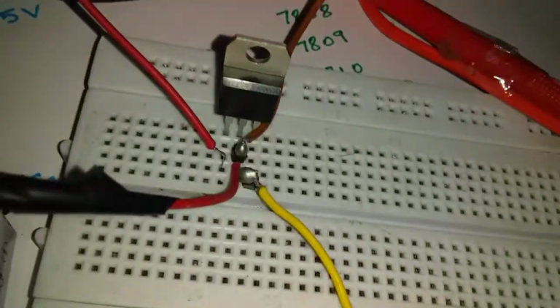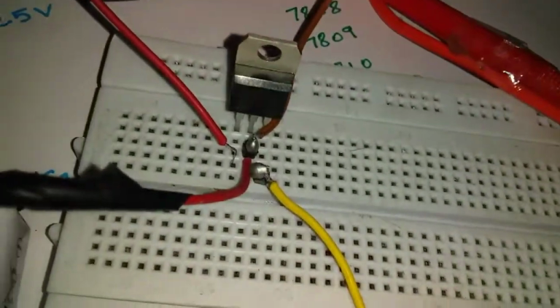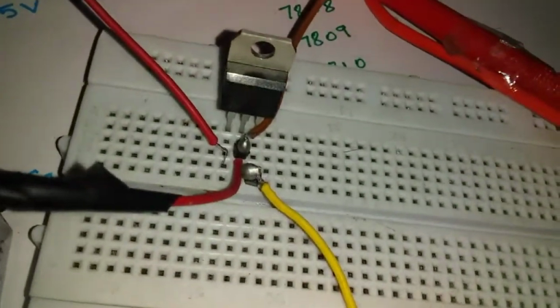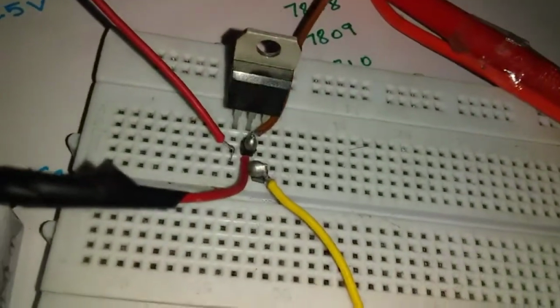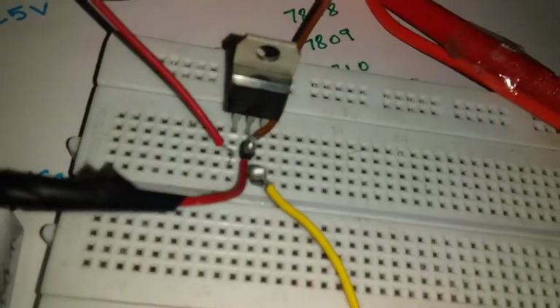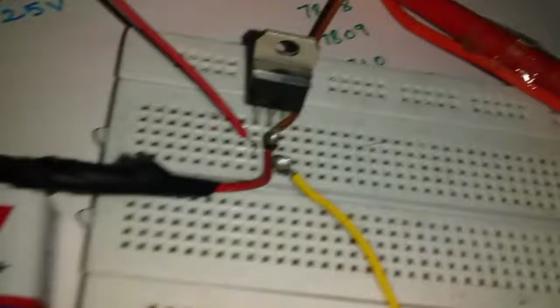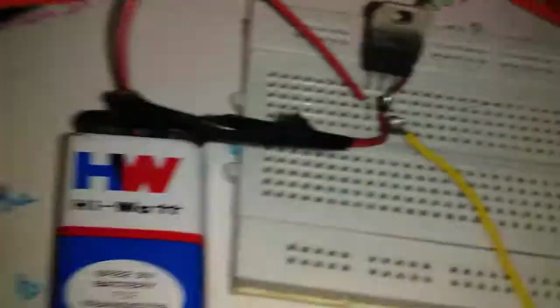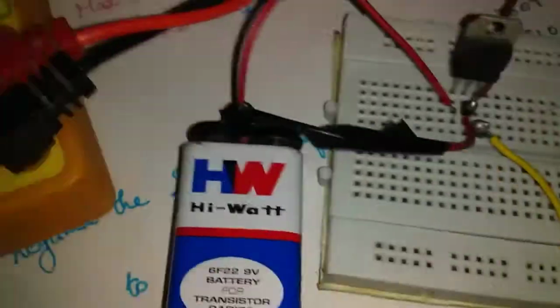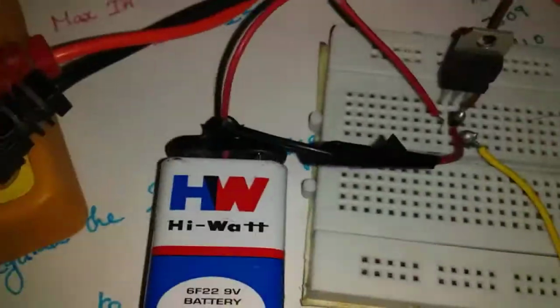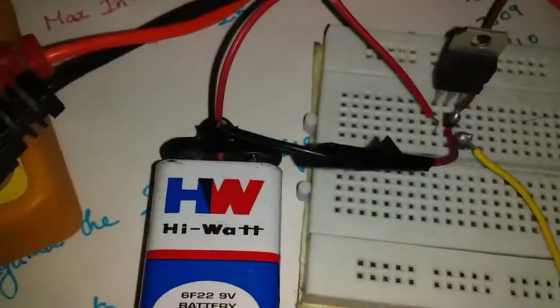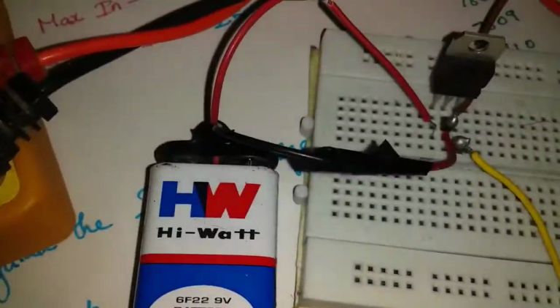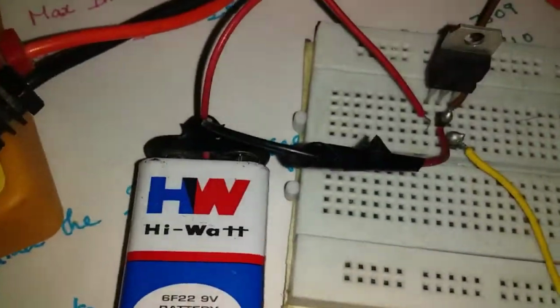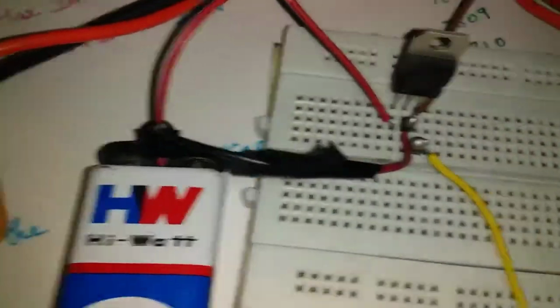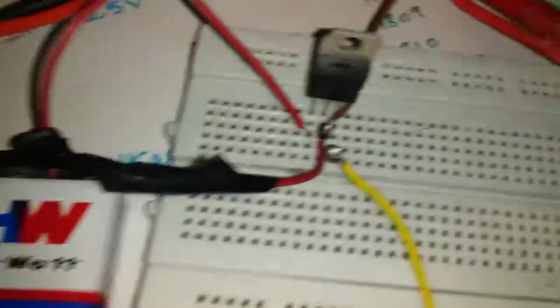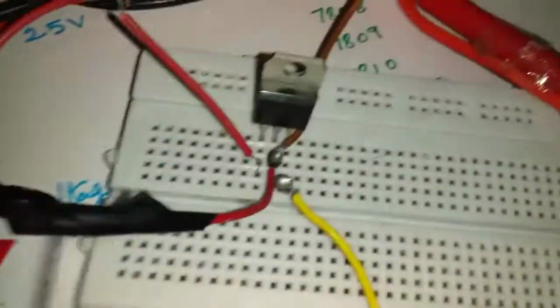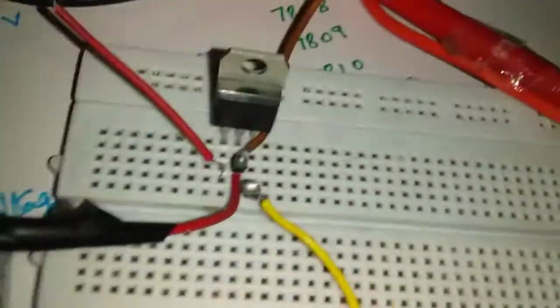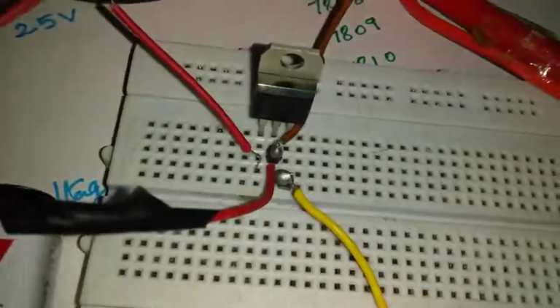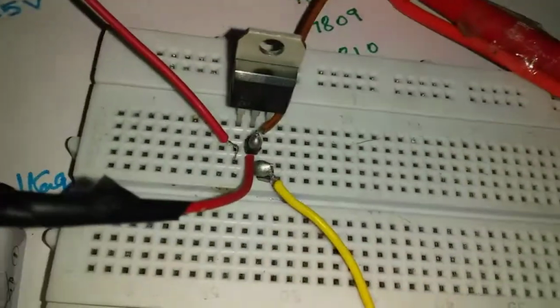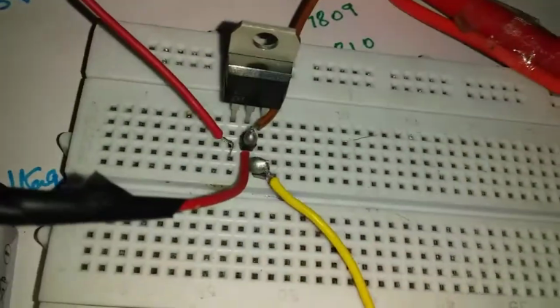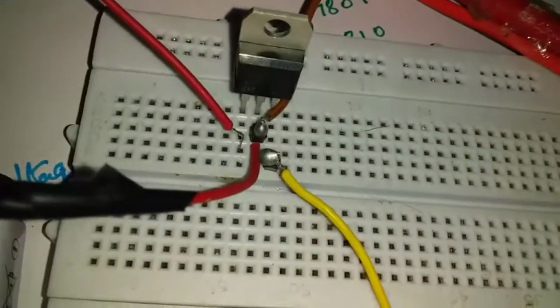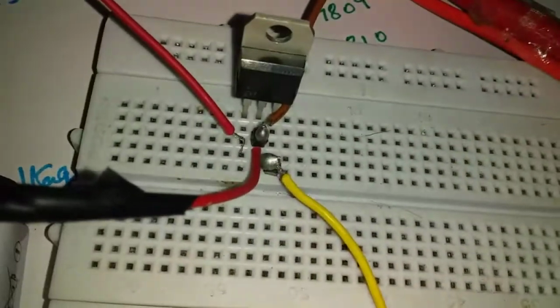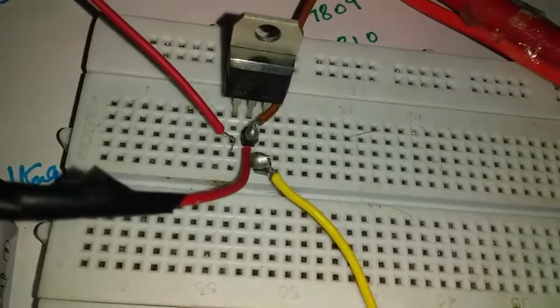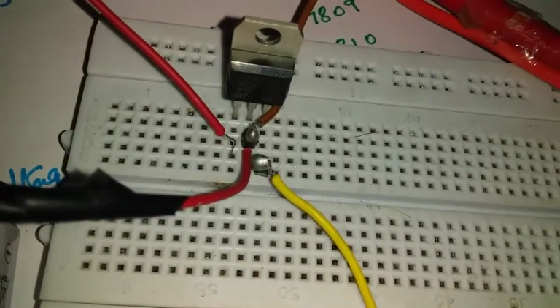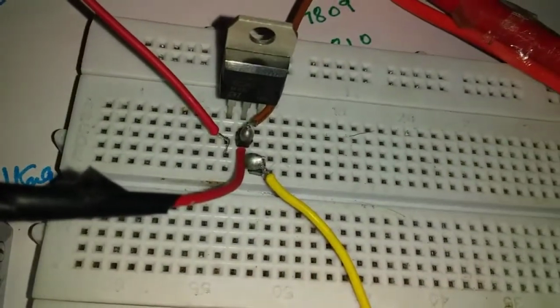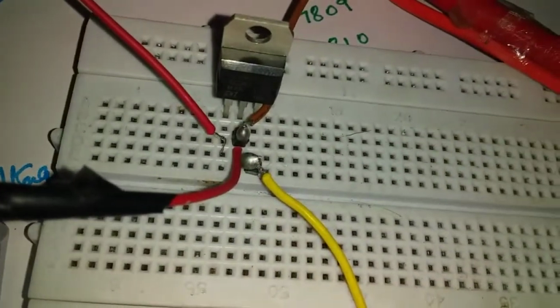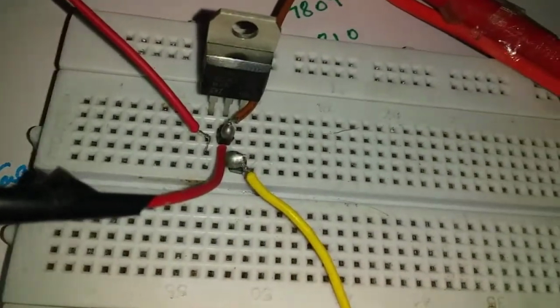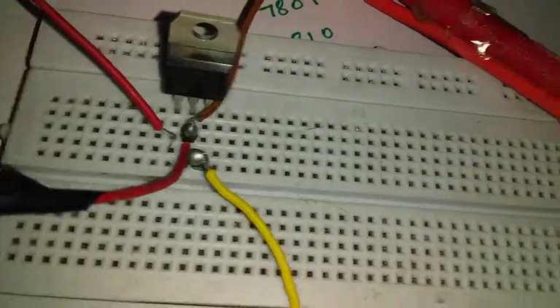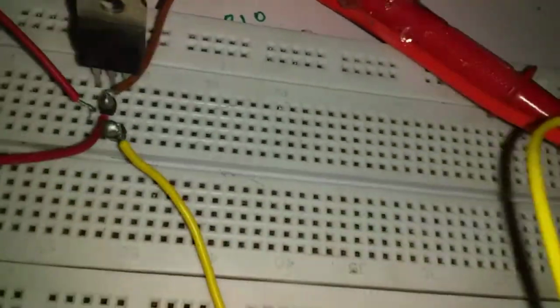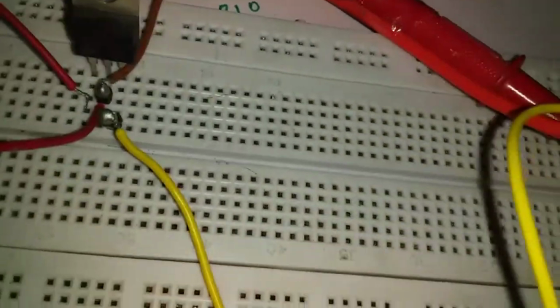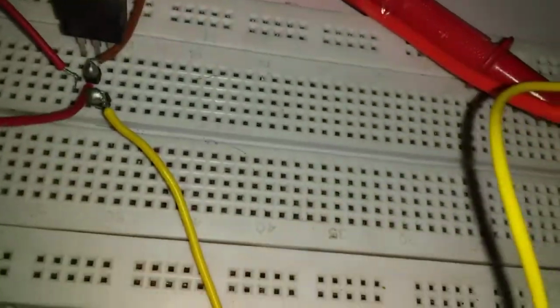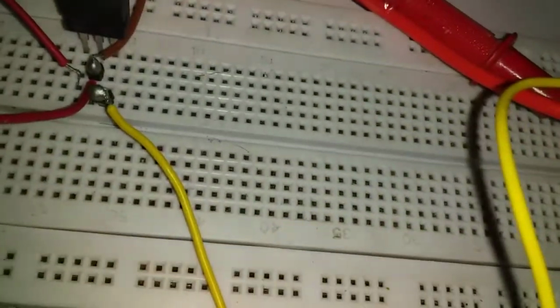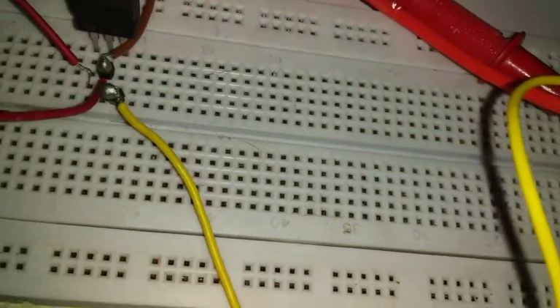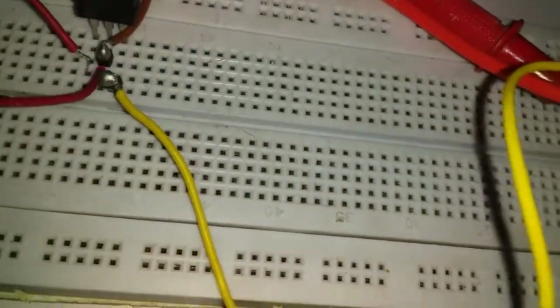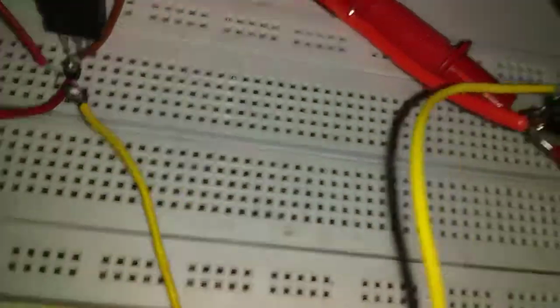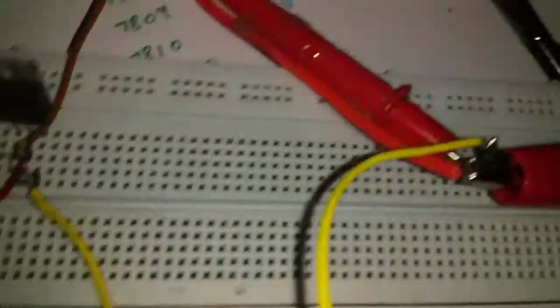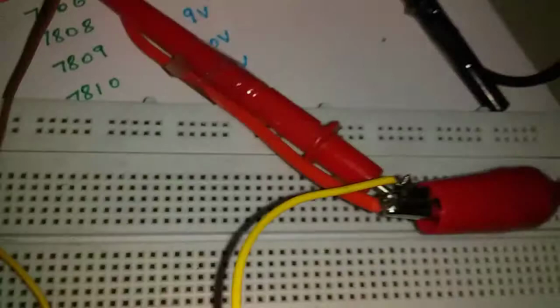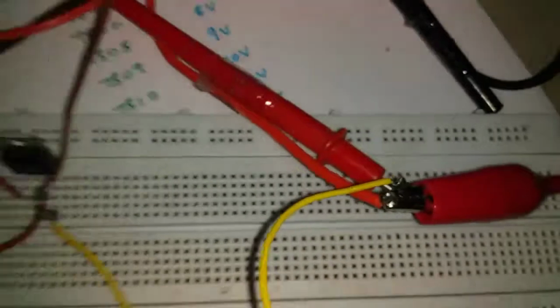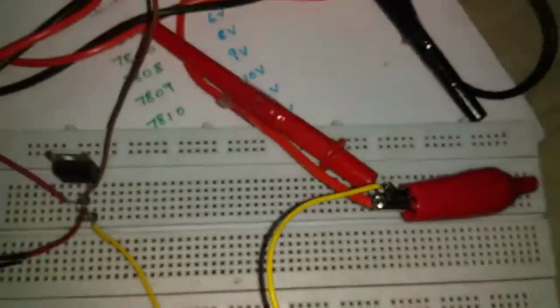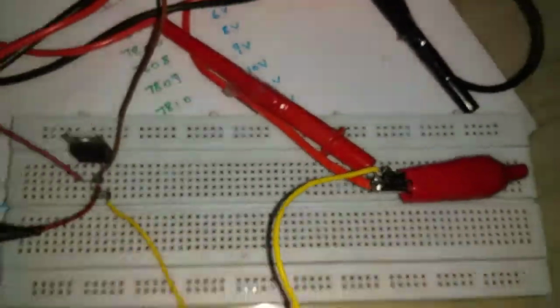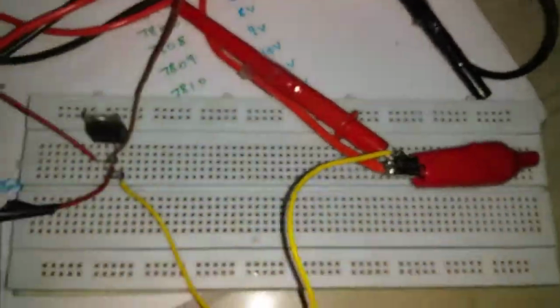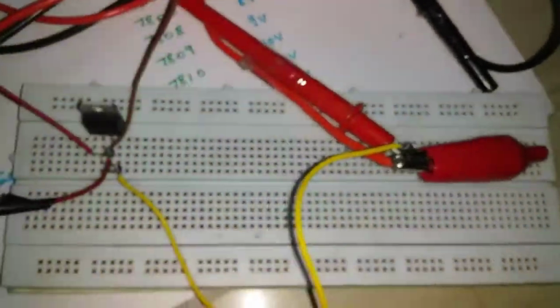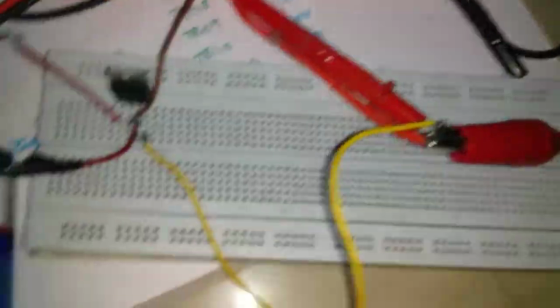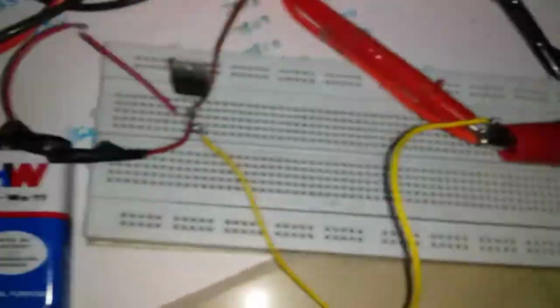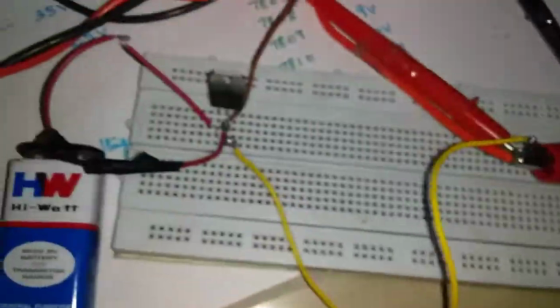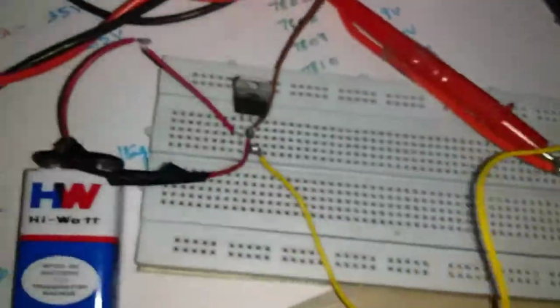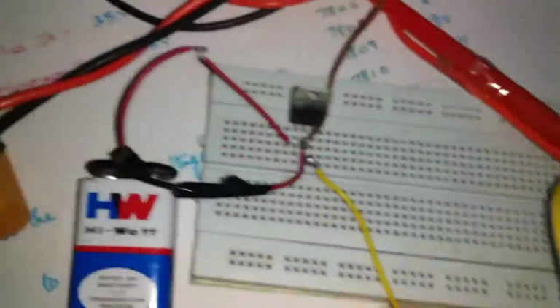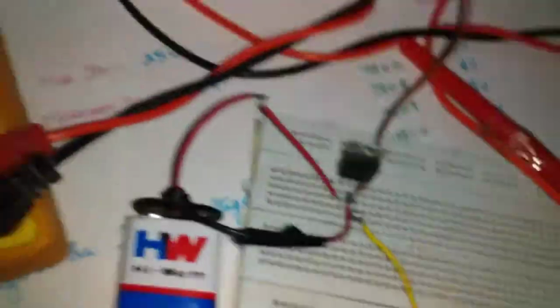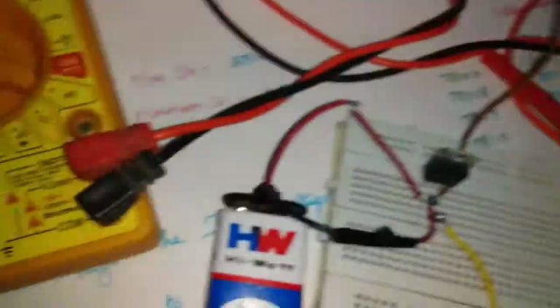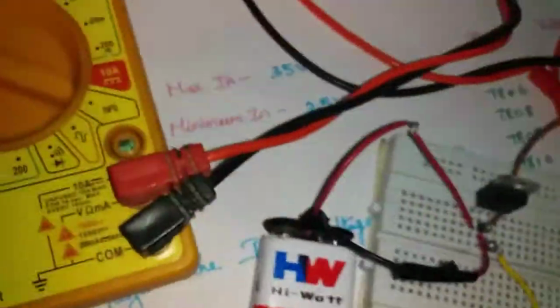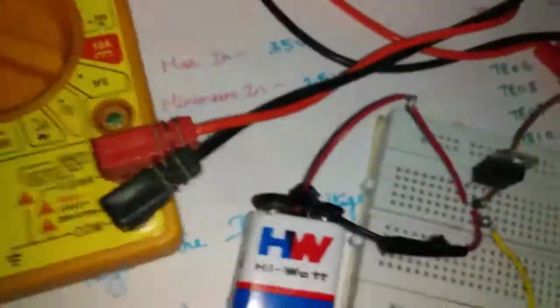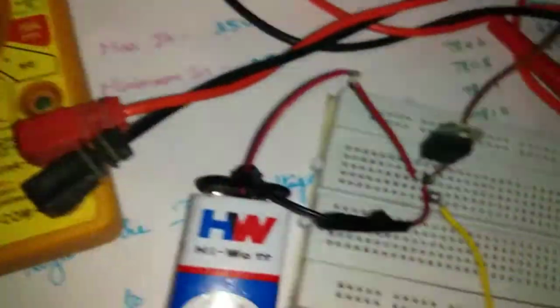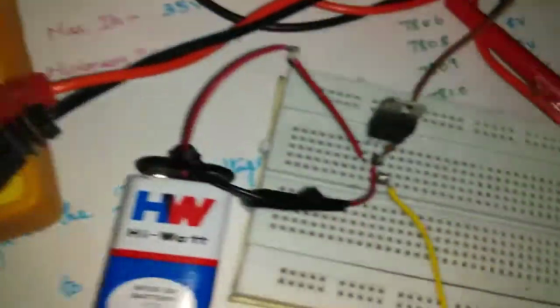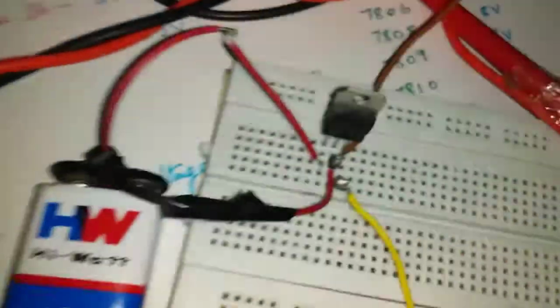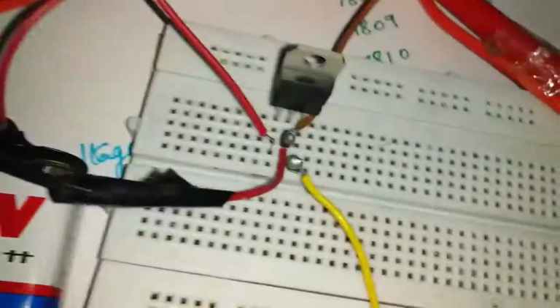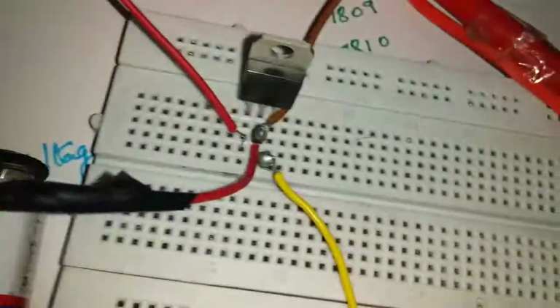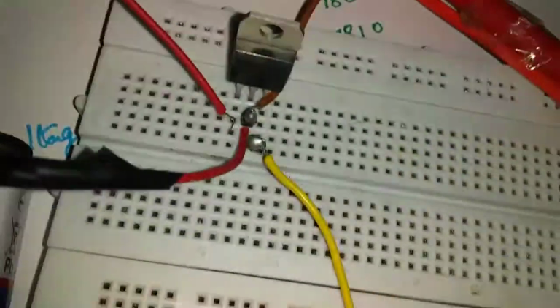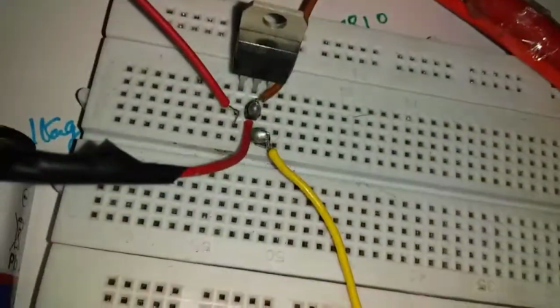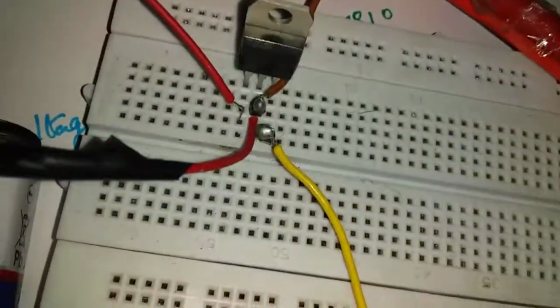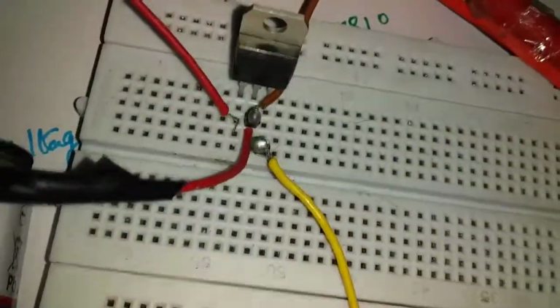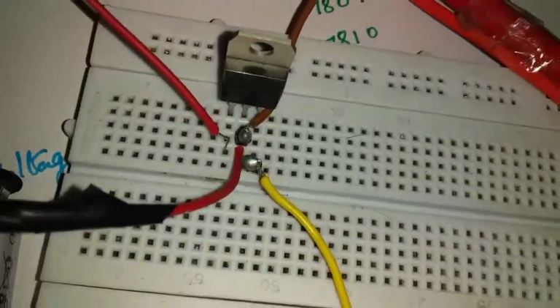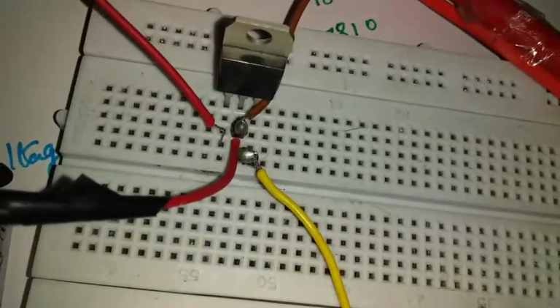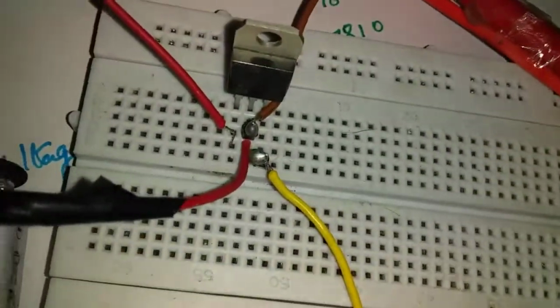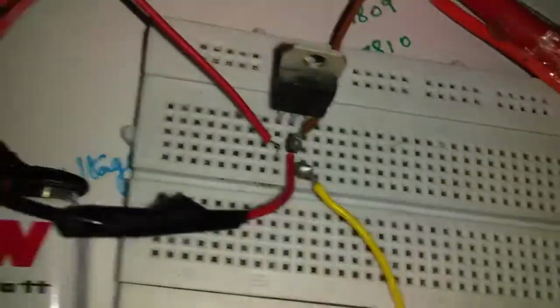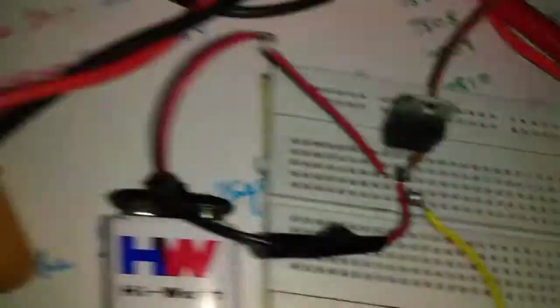First, the voltage is positive. Second, the voltage is negative. This is the multimeter. Third, the output pin.